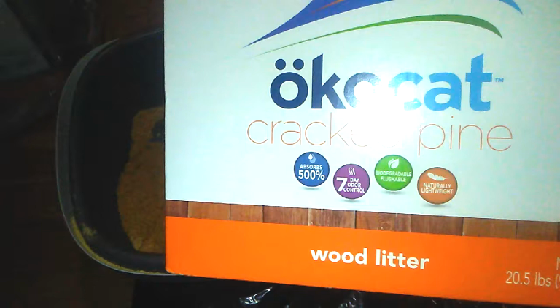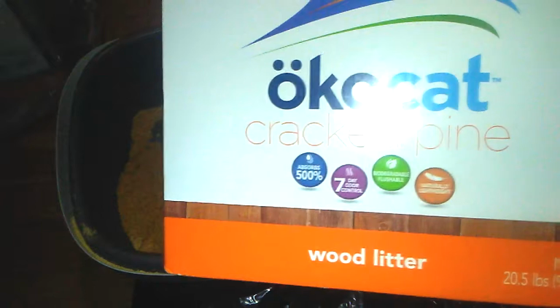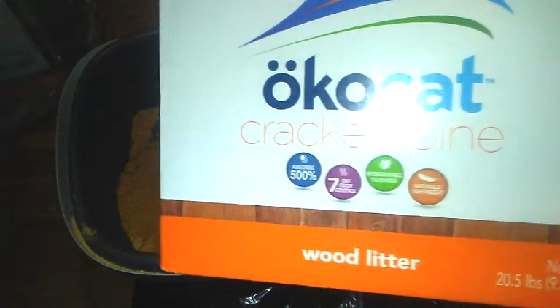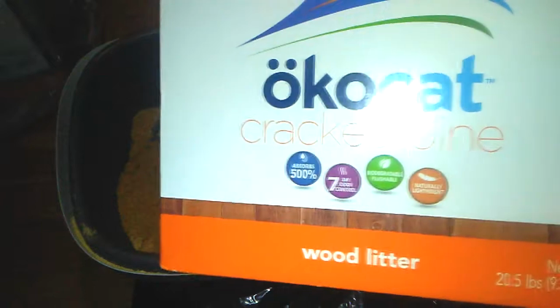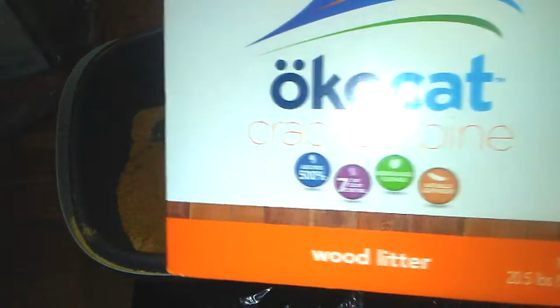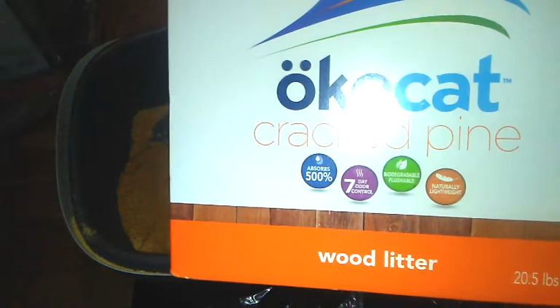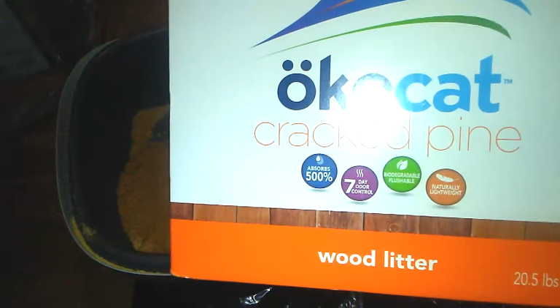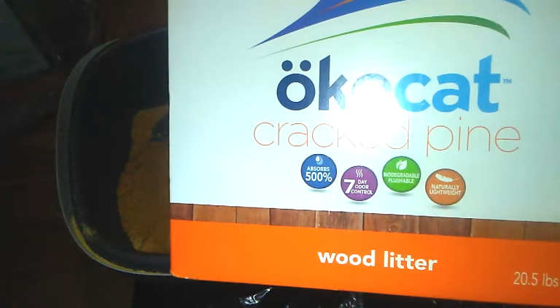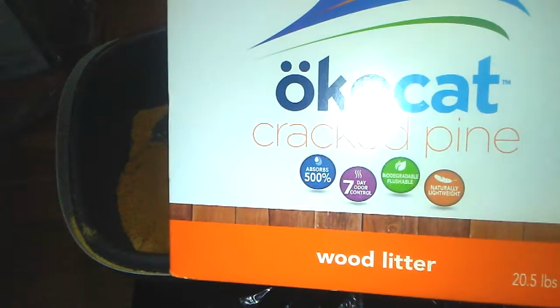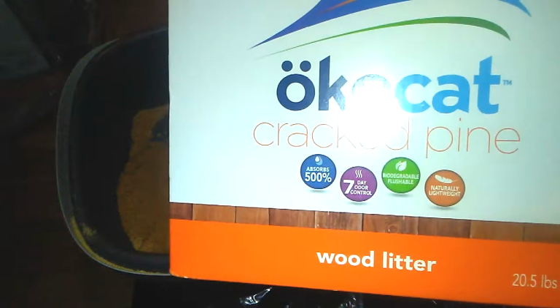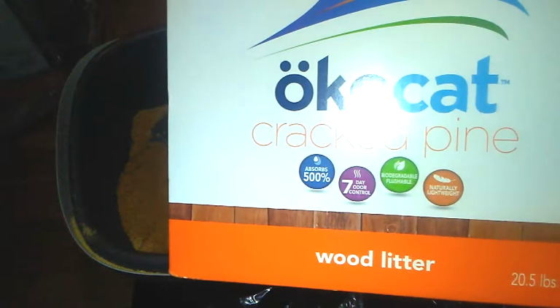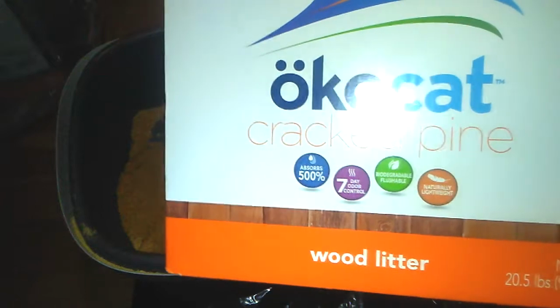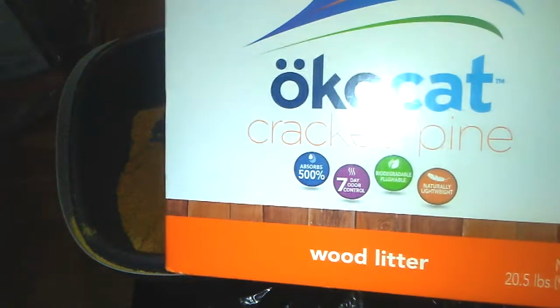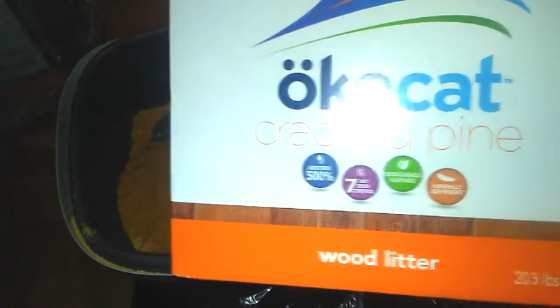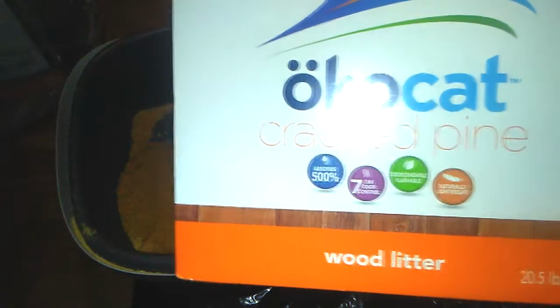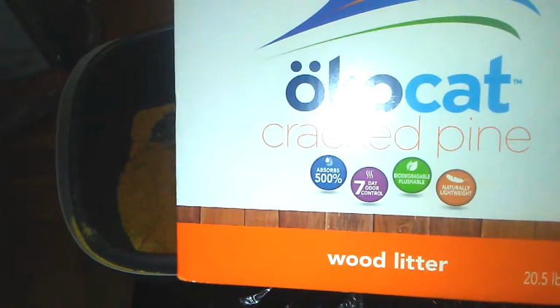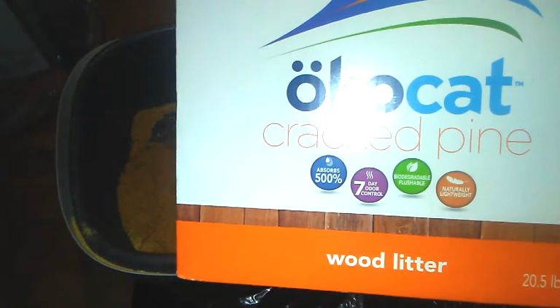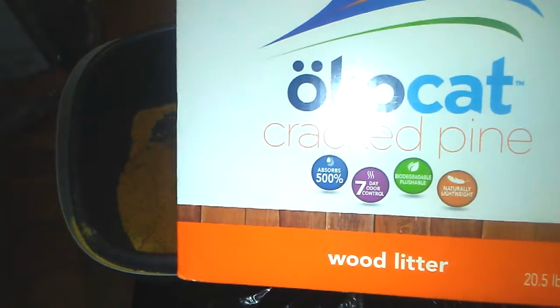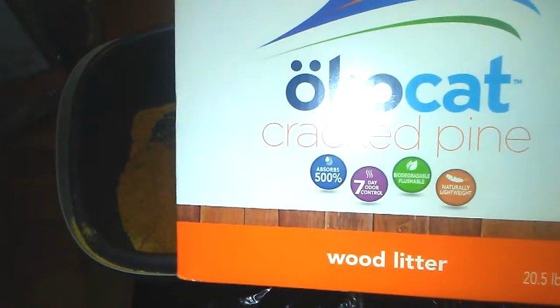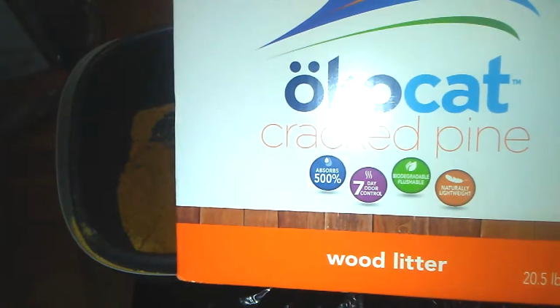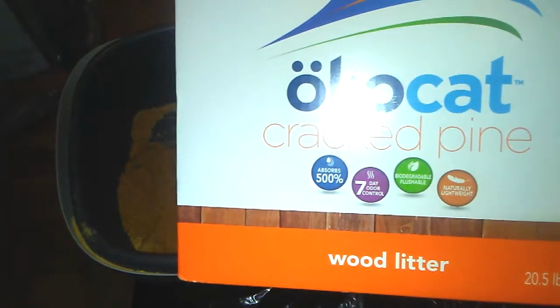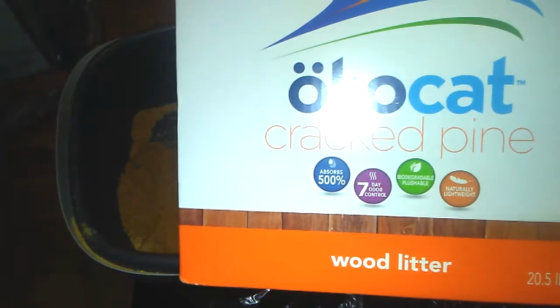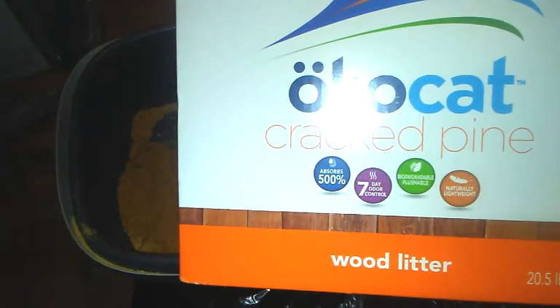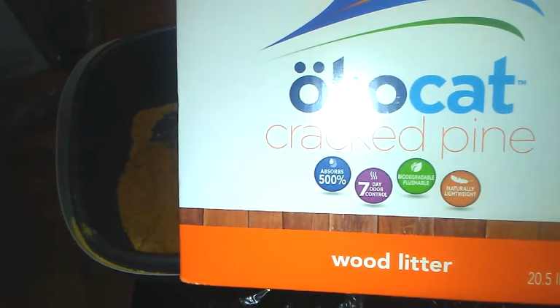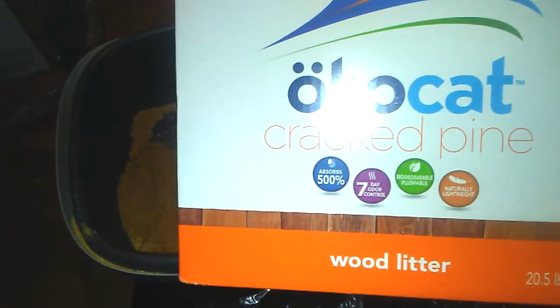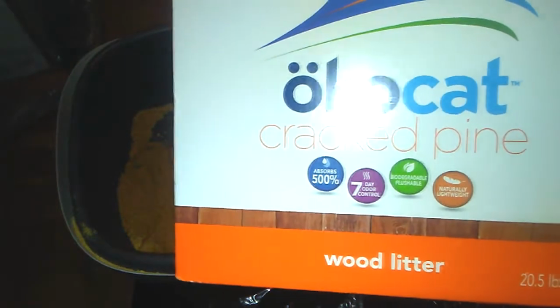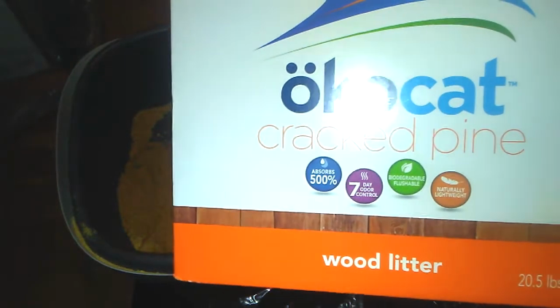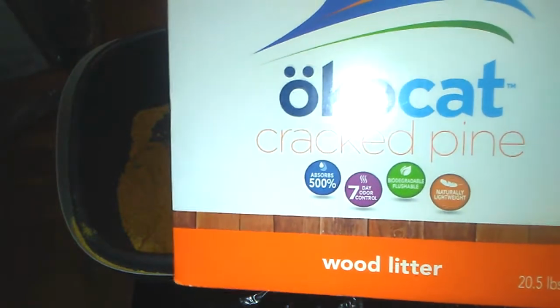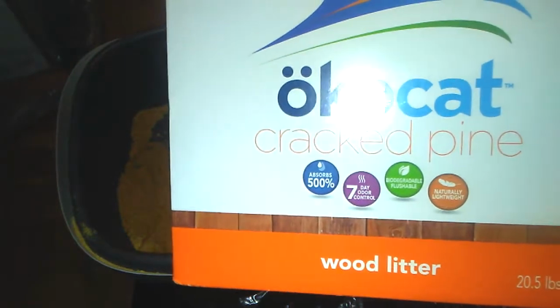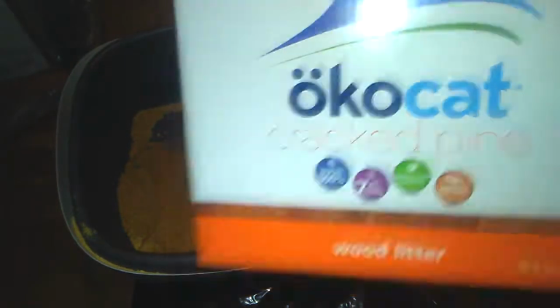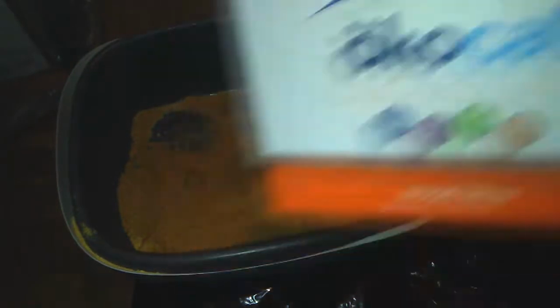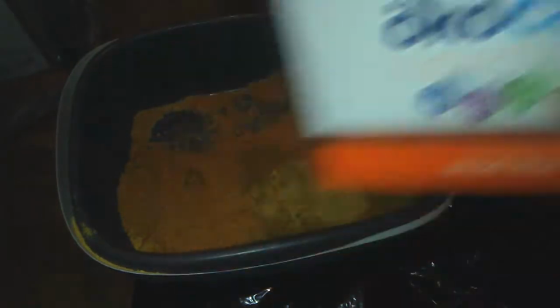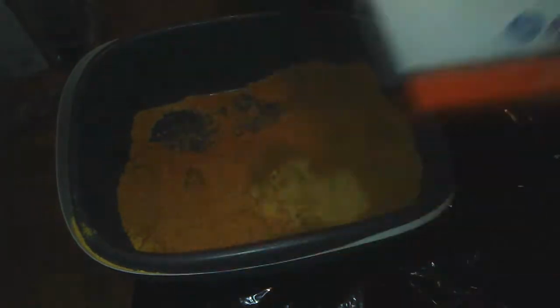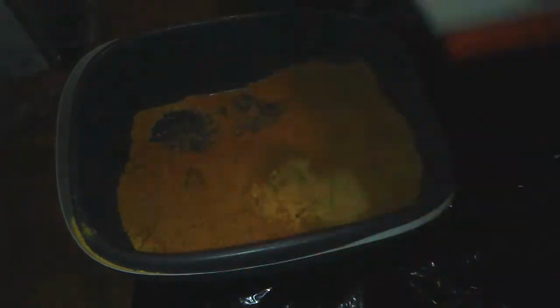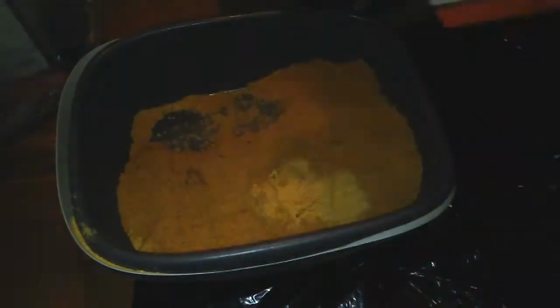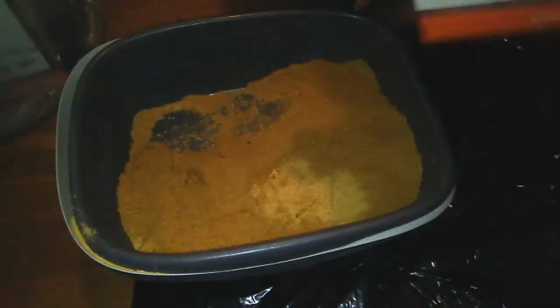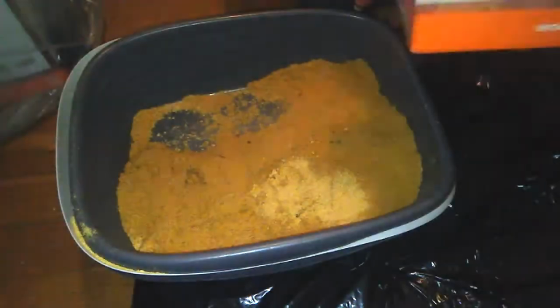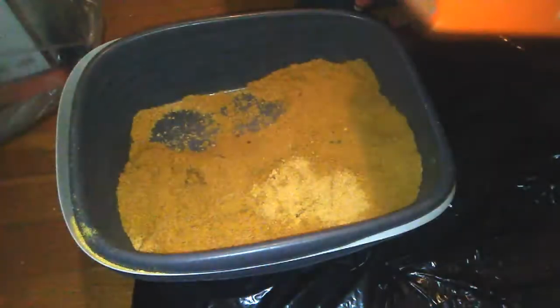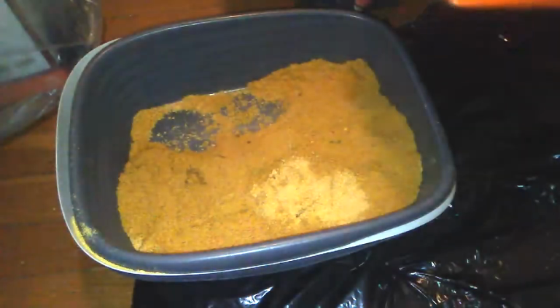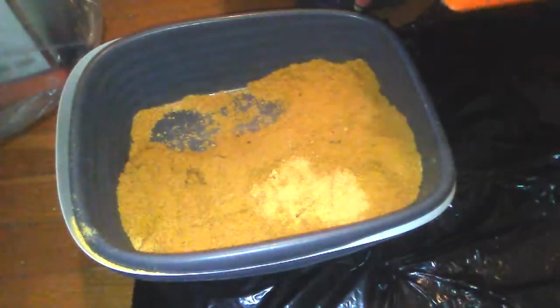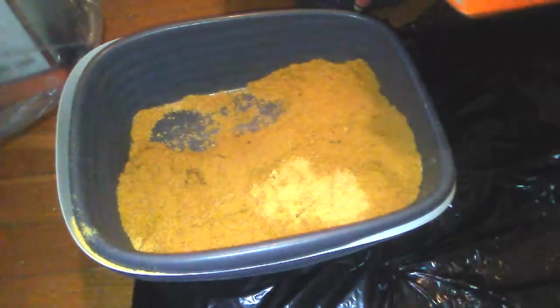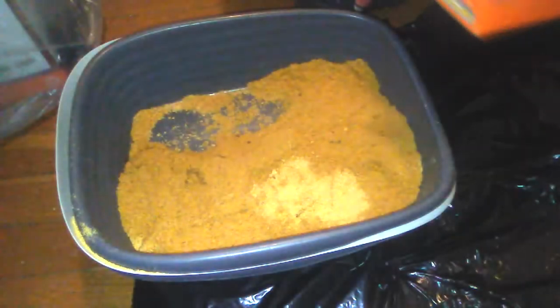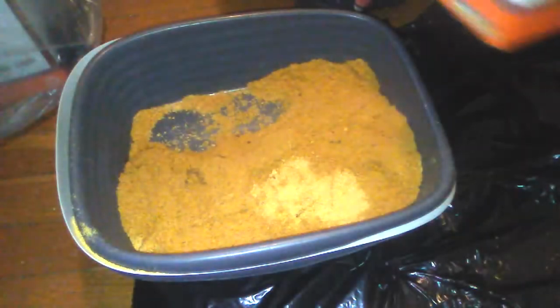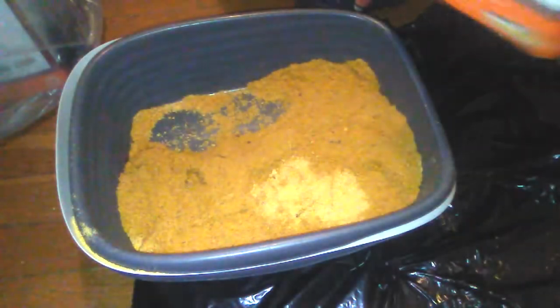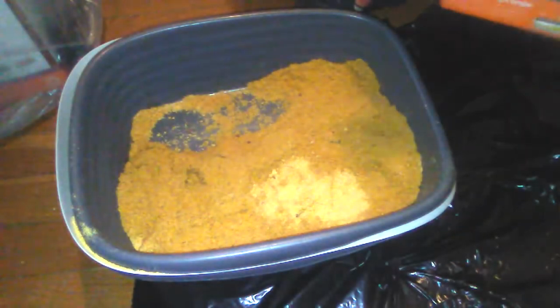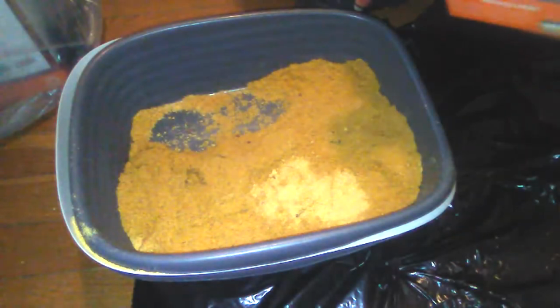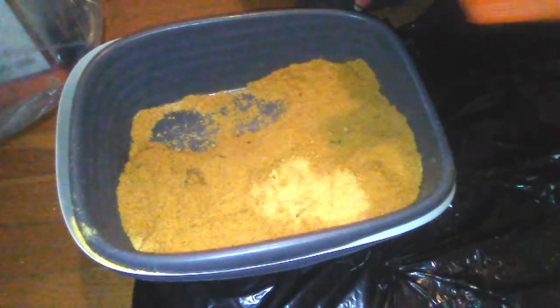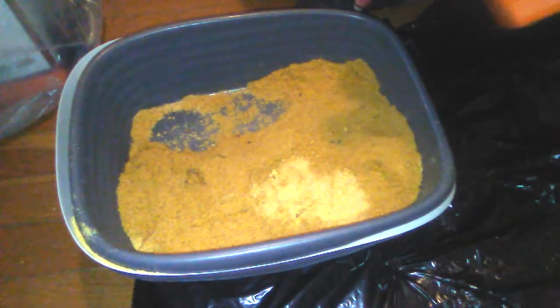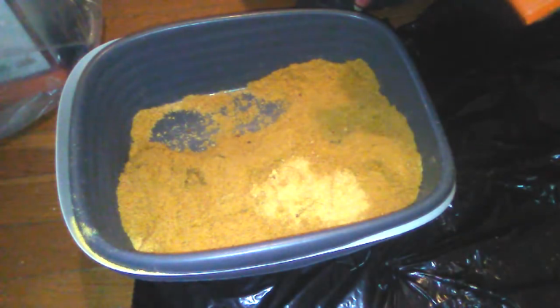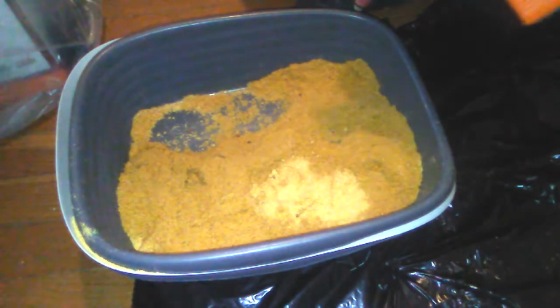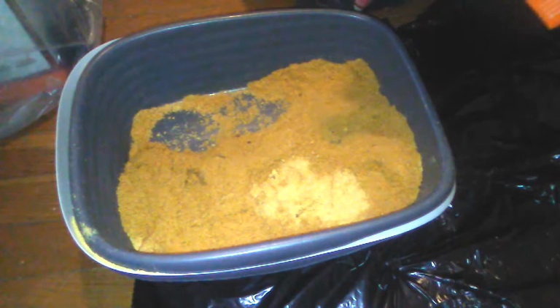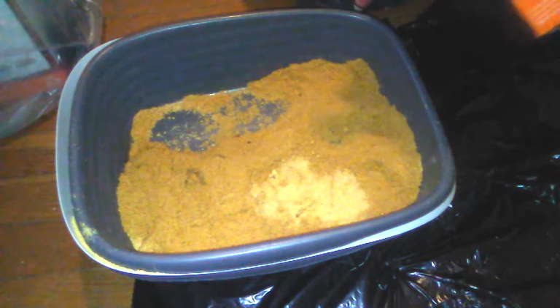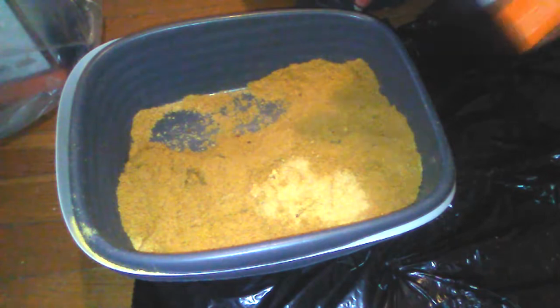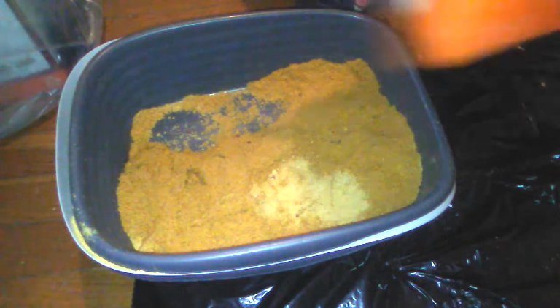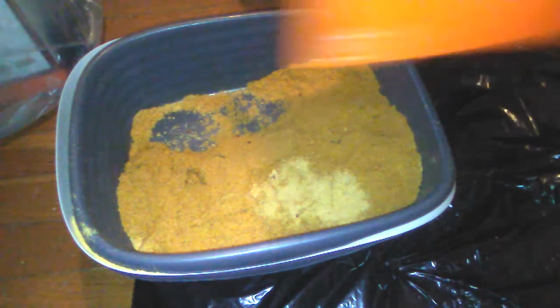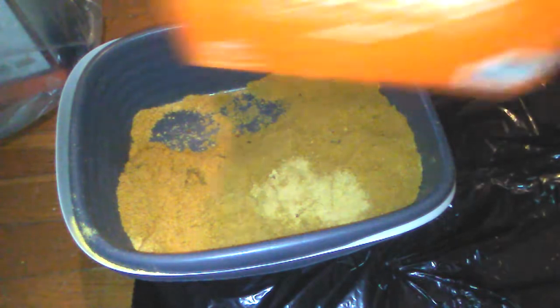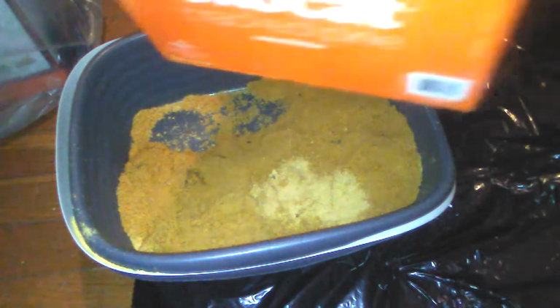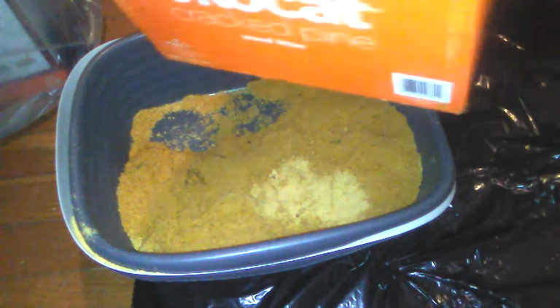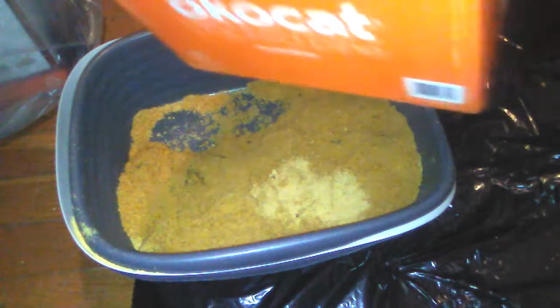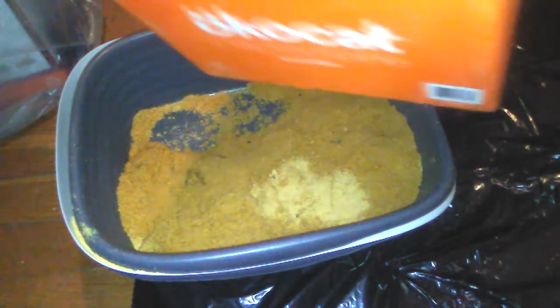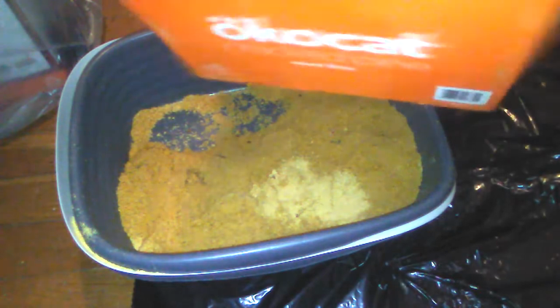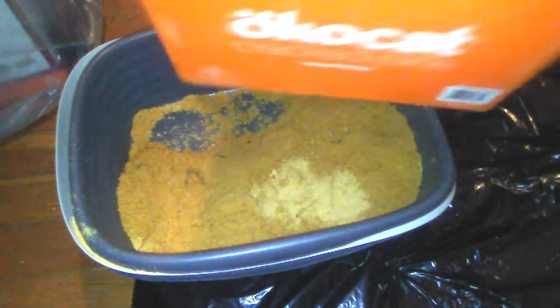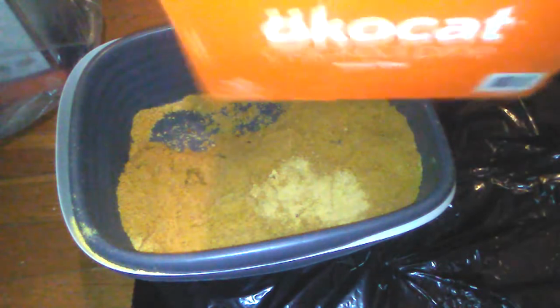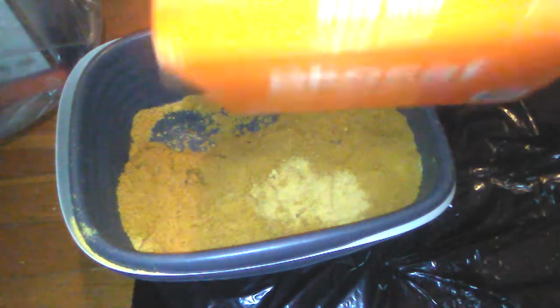Hello, Mrs. Zones here. Today I want to talk to you about this new litter I've been using that I ordered from Amazon.